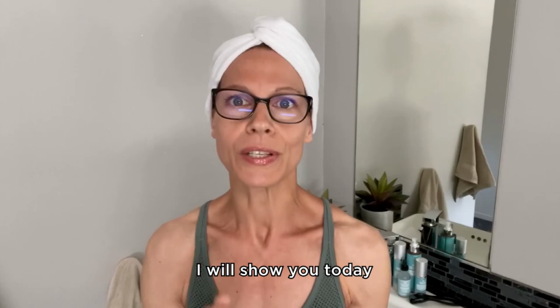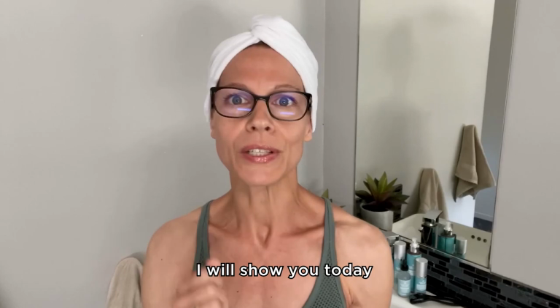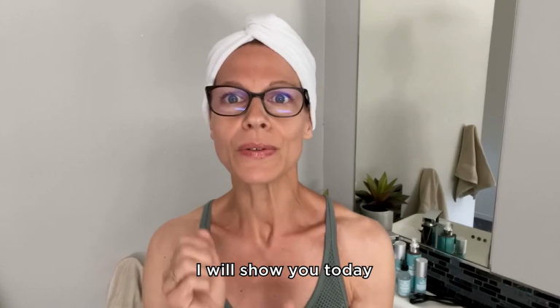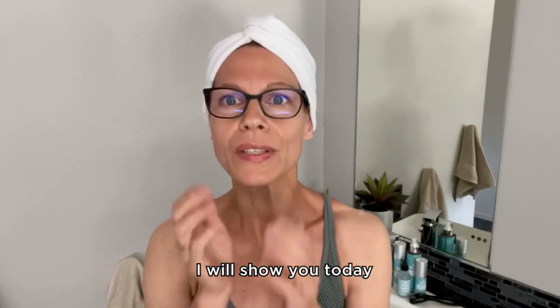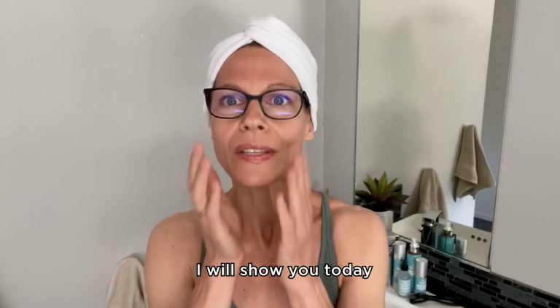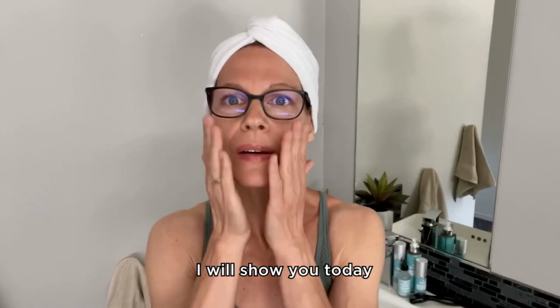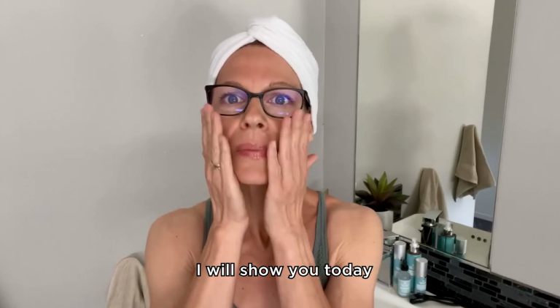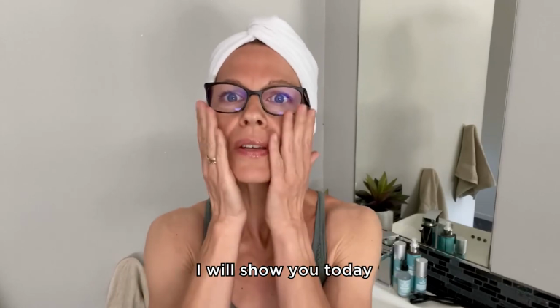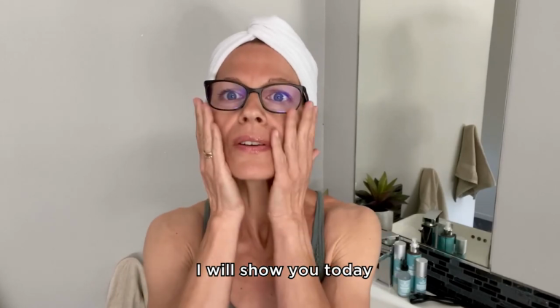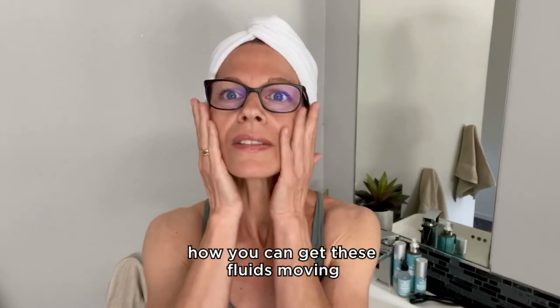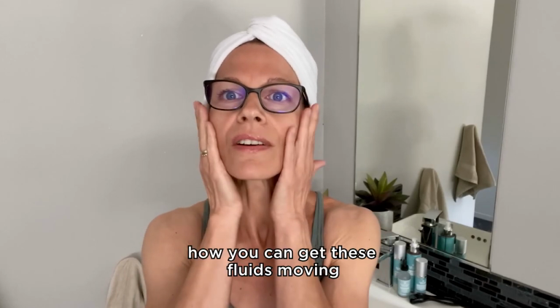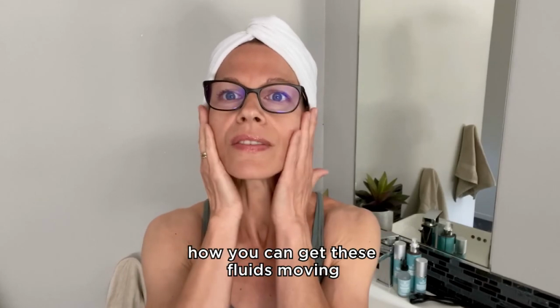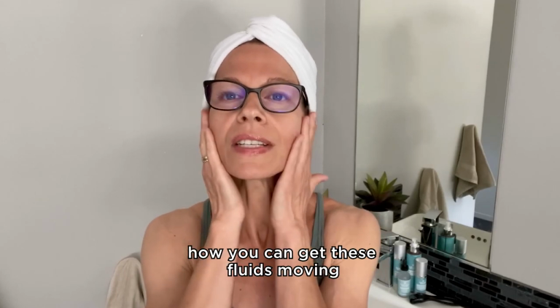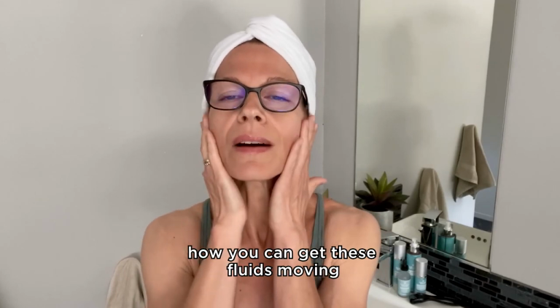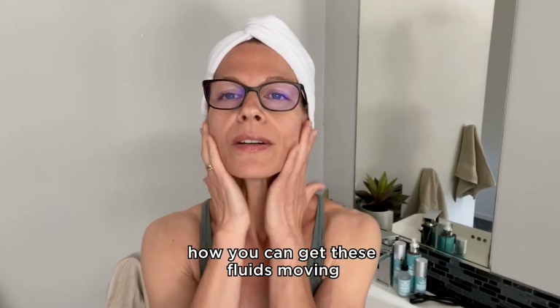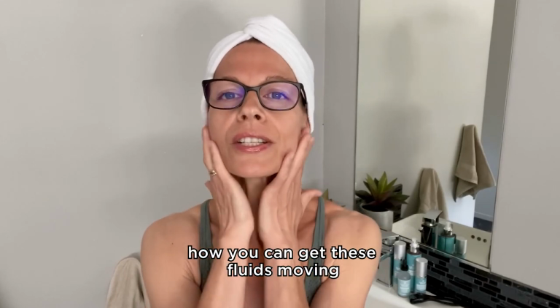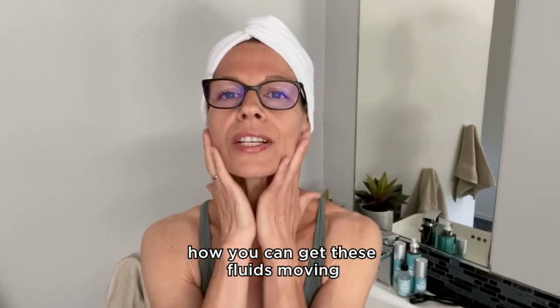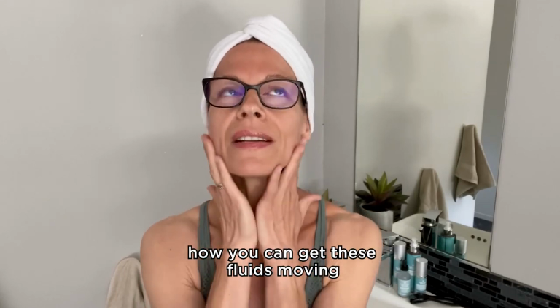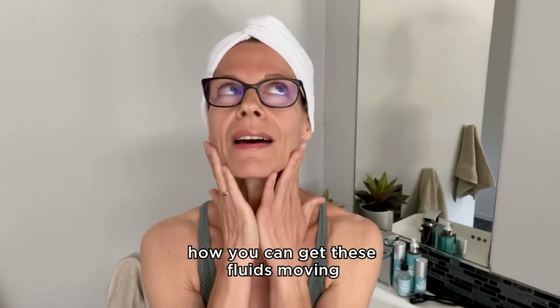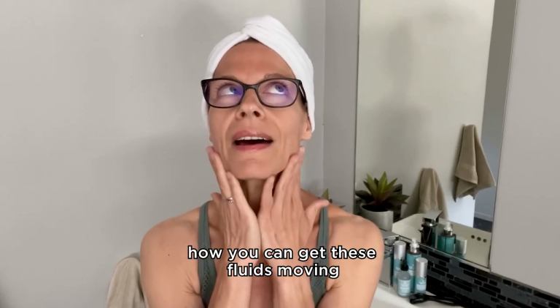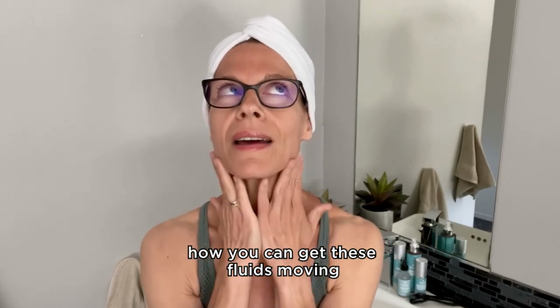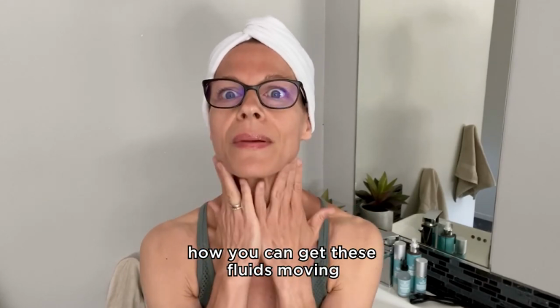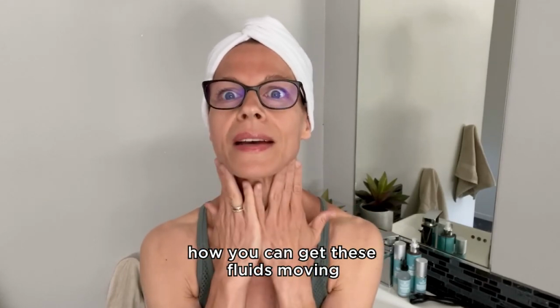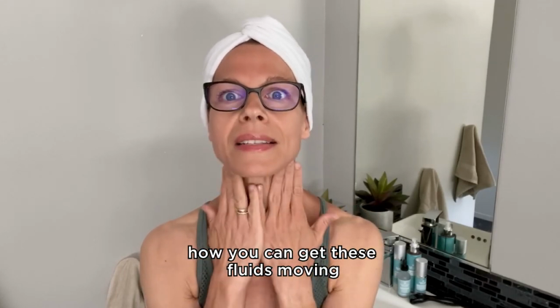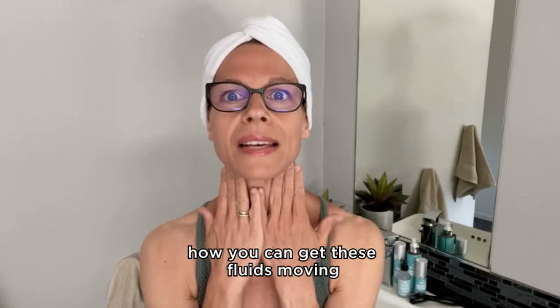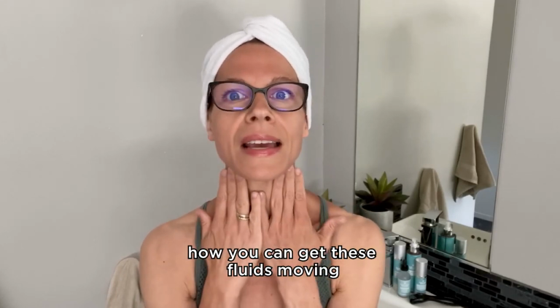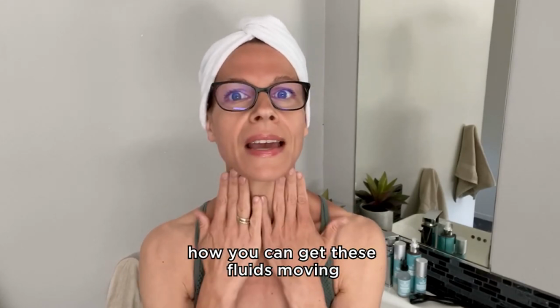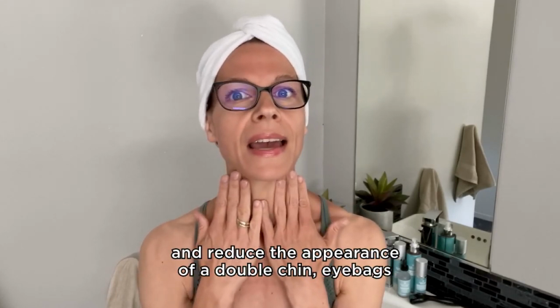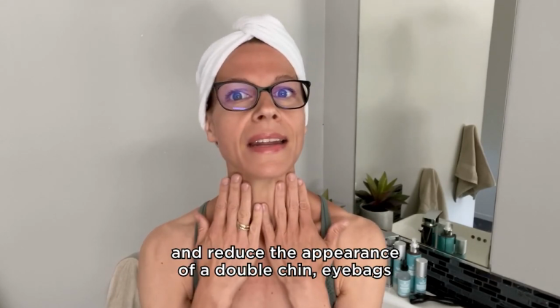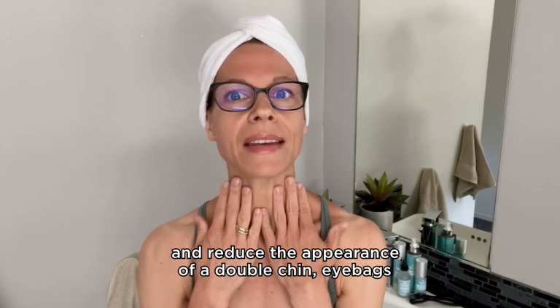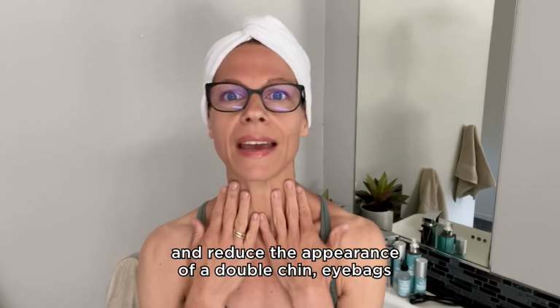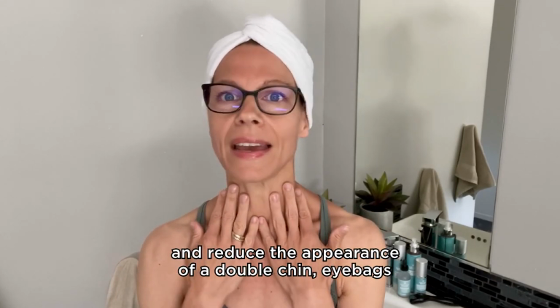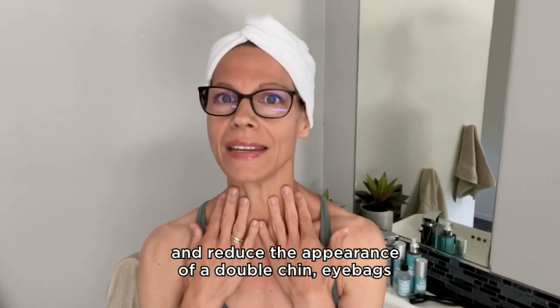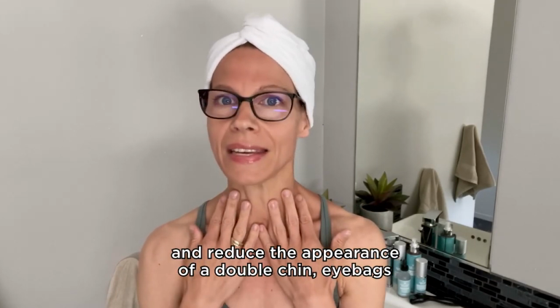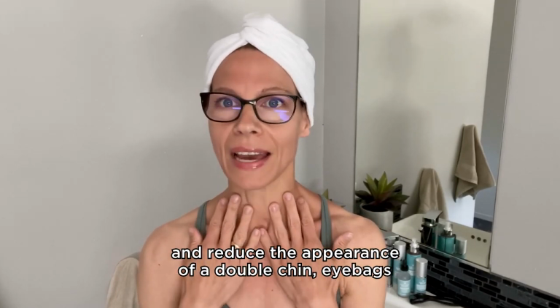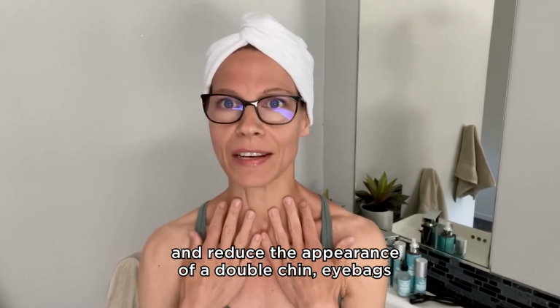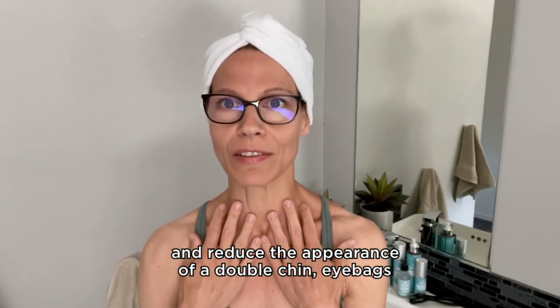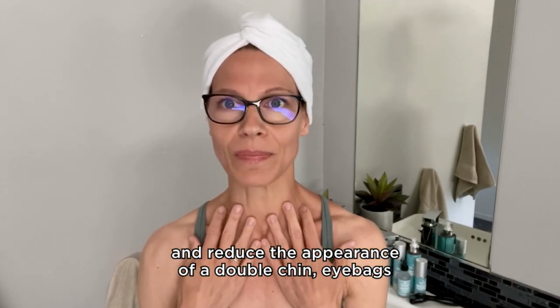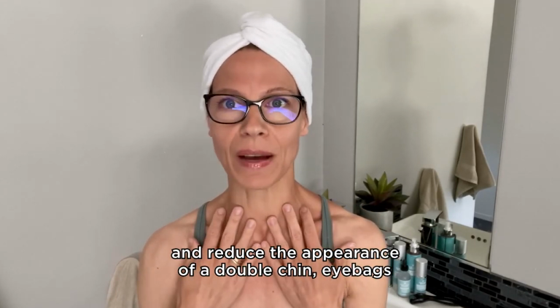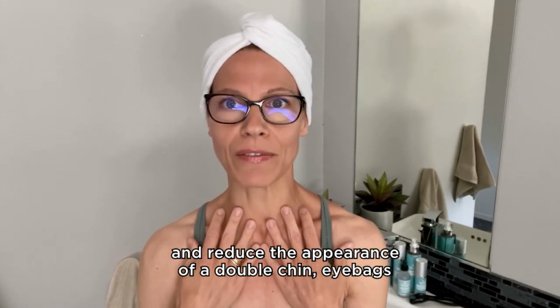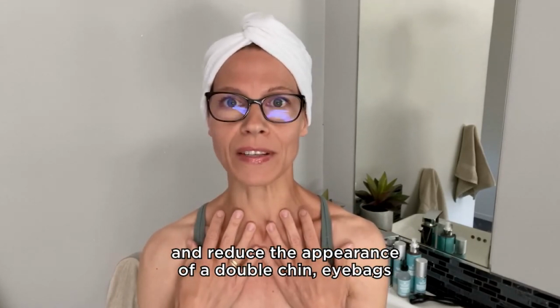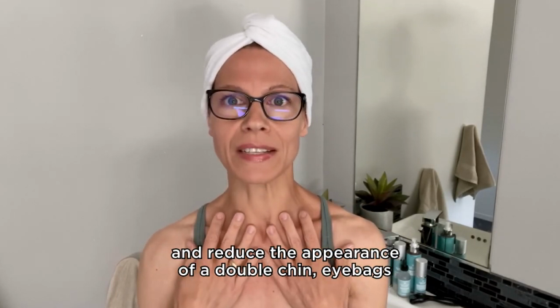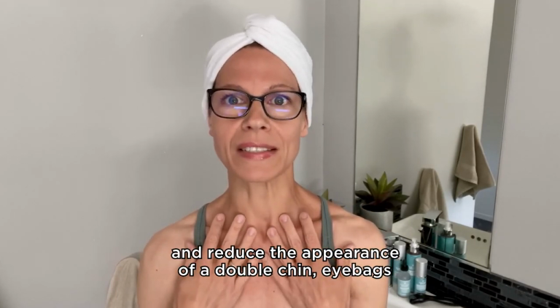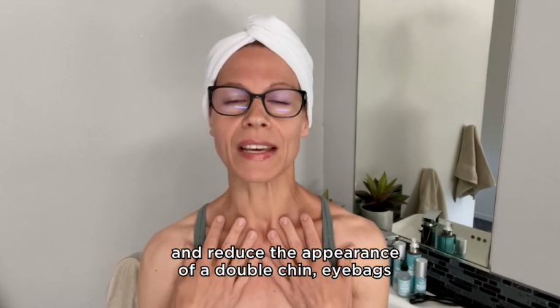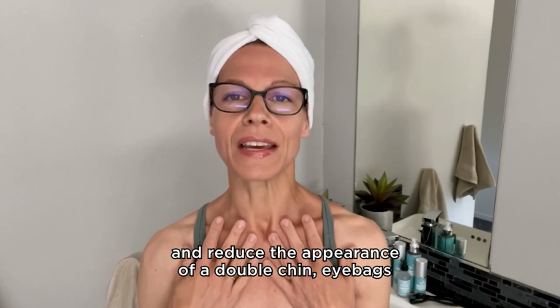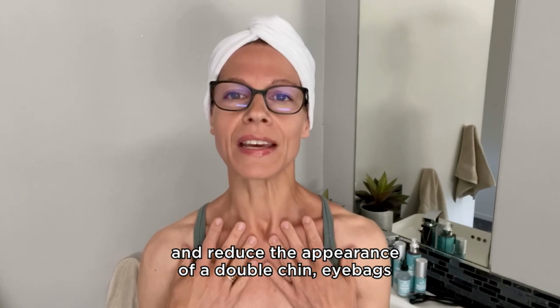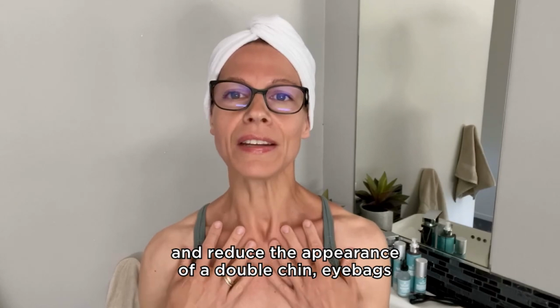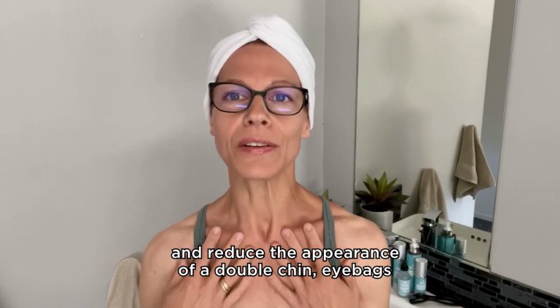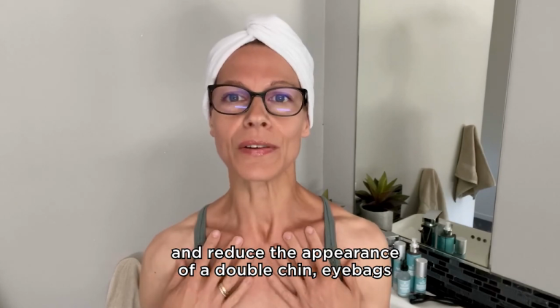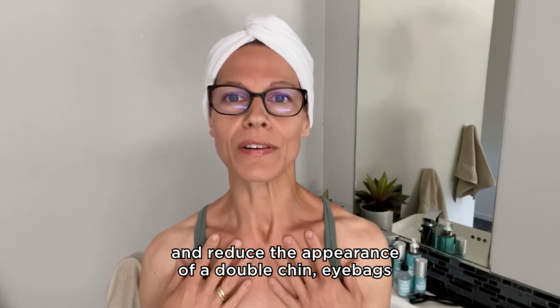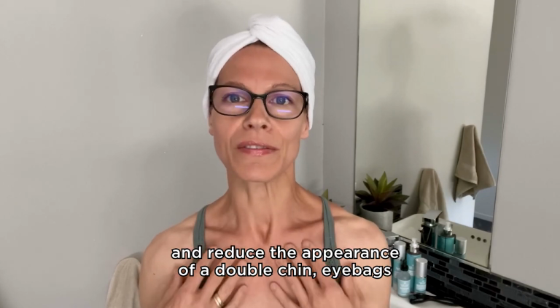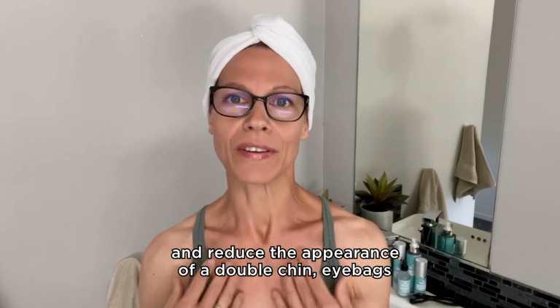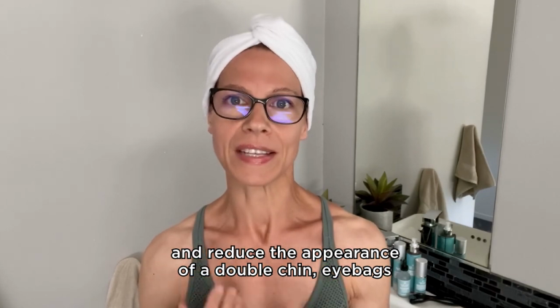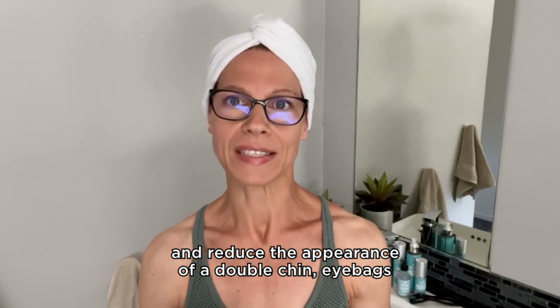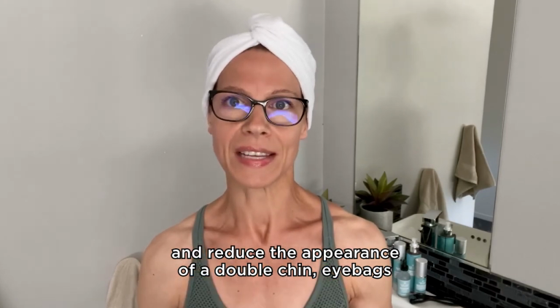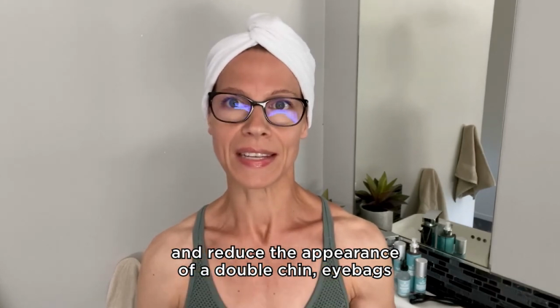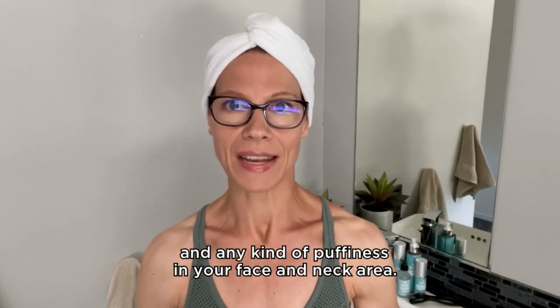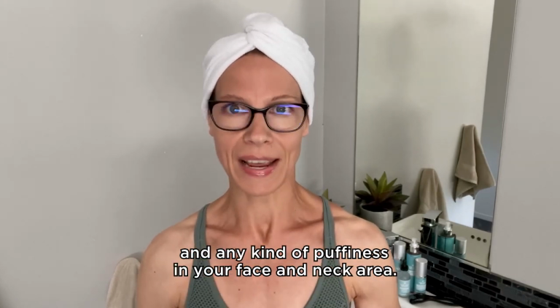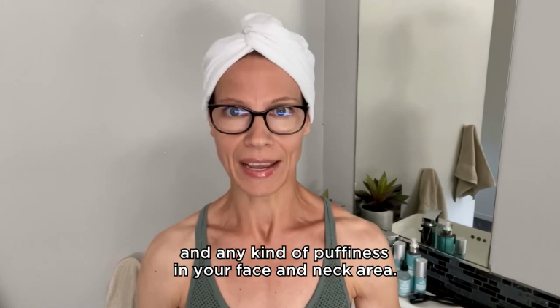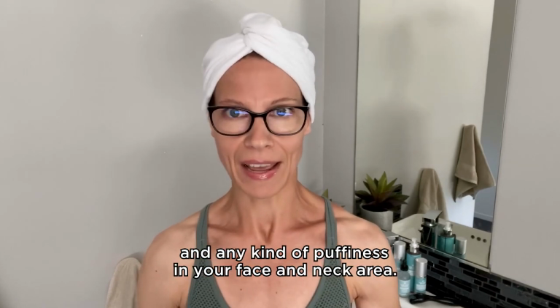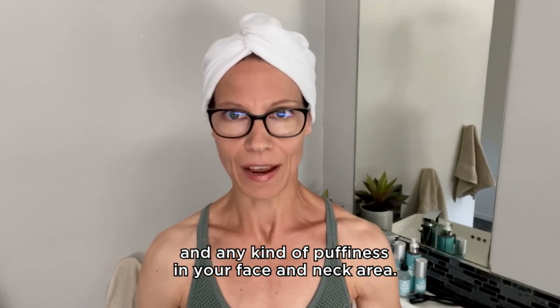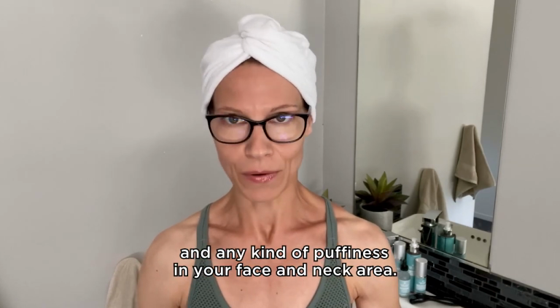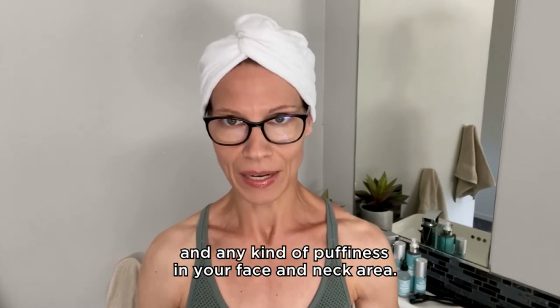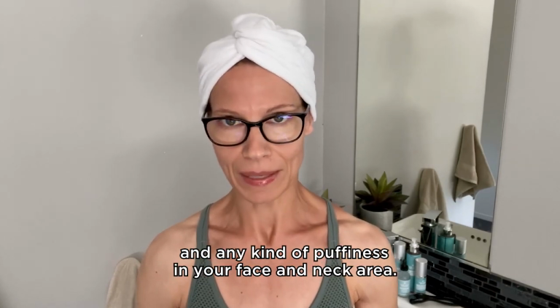Reduce the appearance of a double chin, eye bags, and any kind of puffiness in your face and neck area.